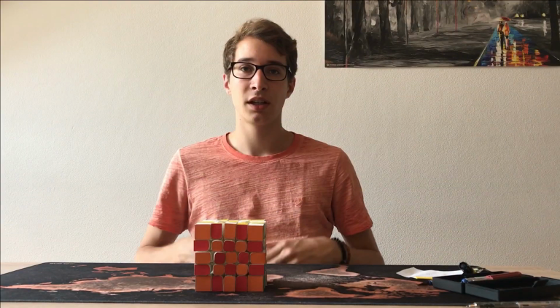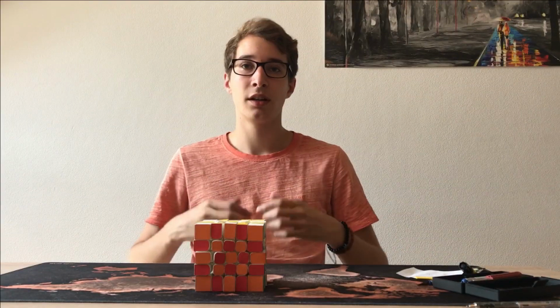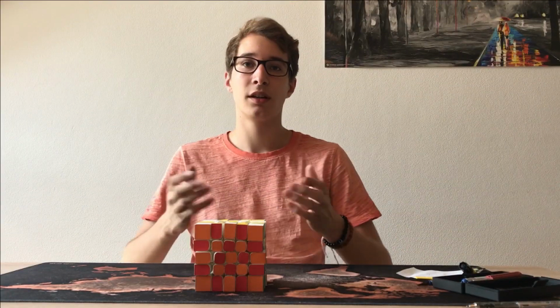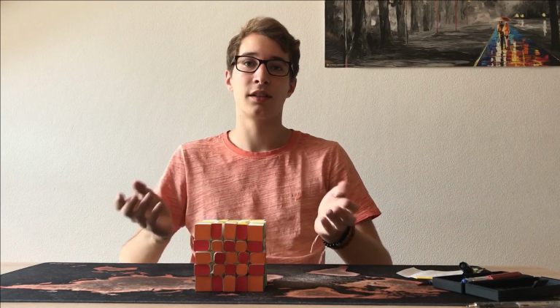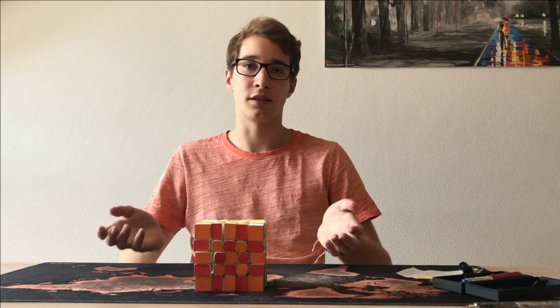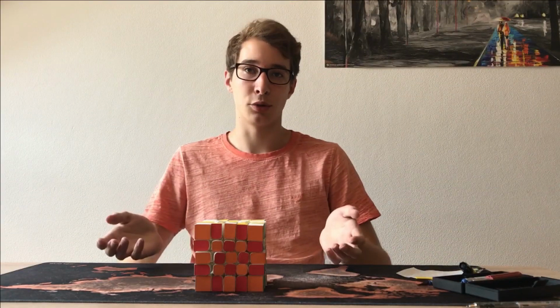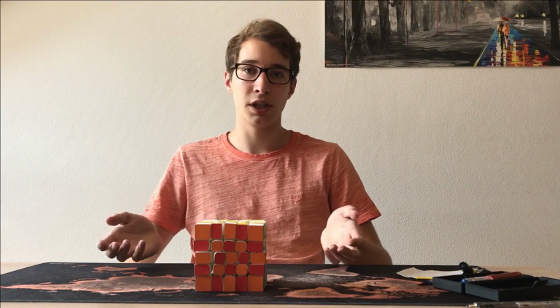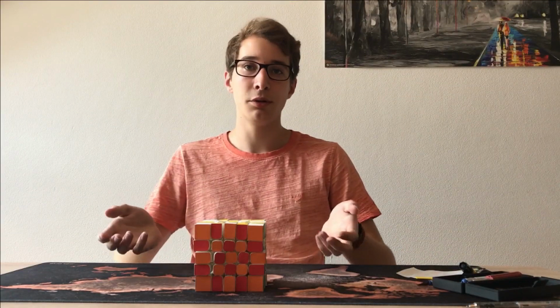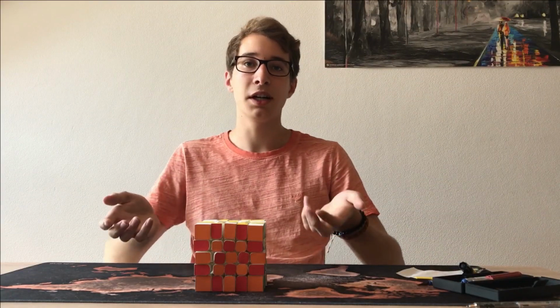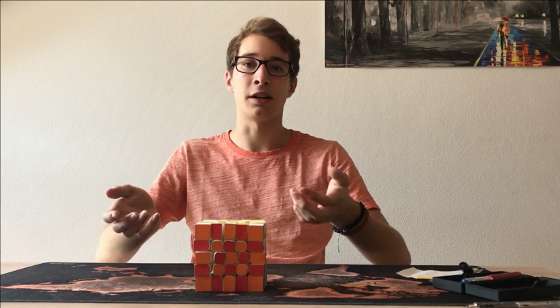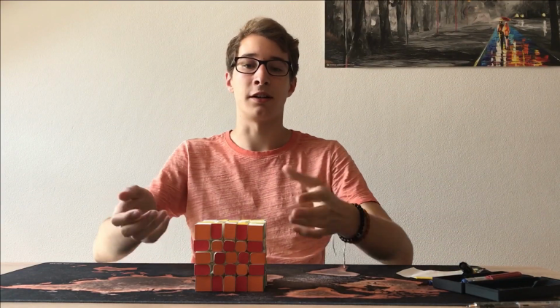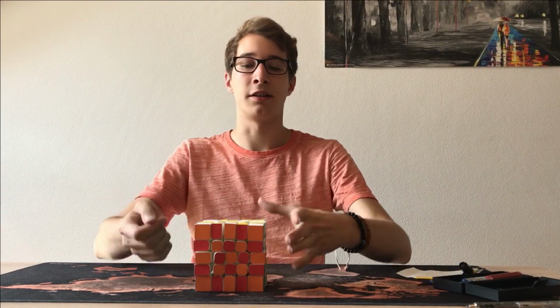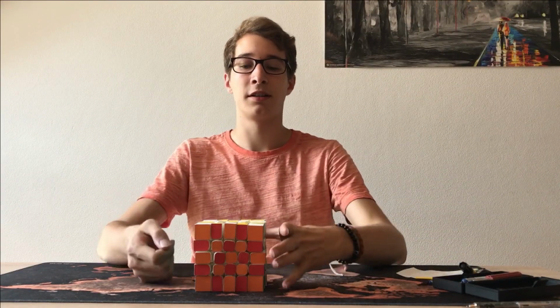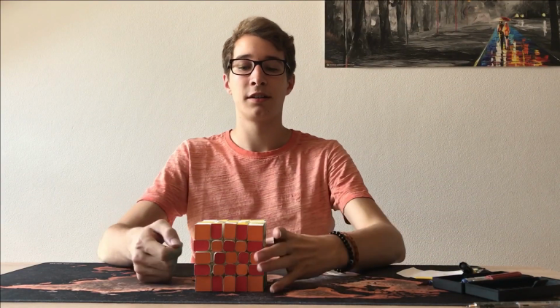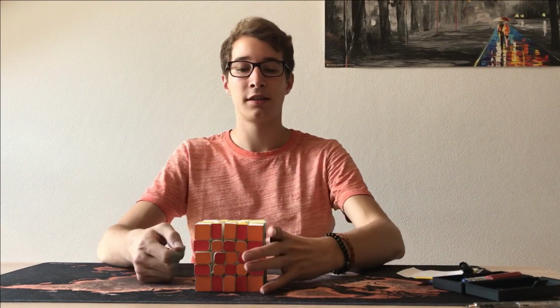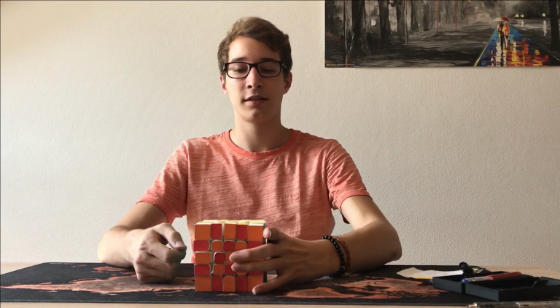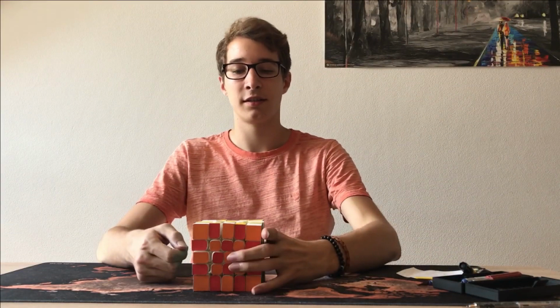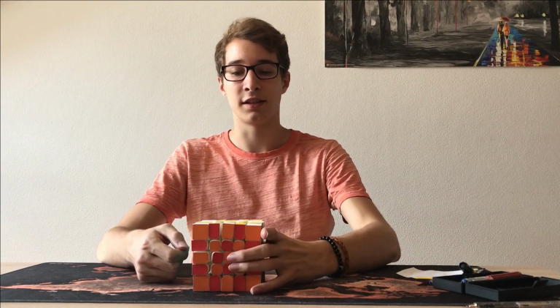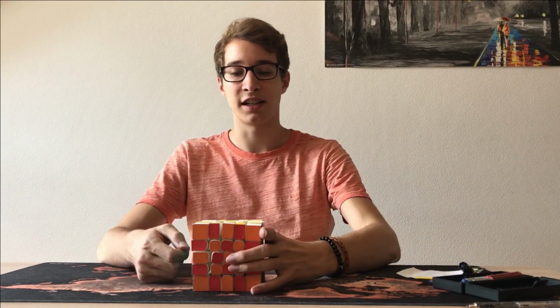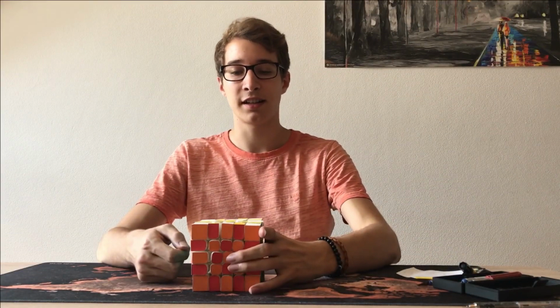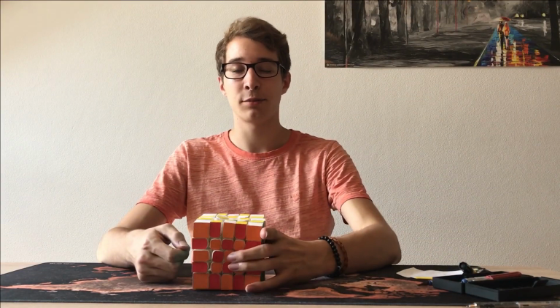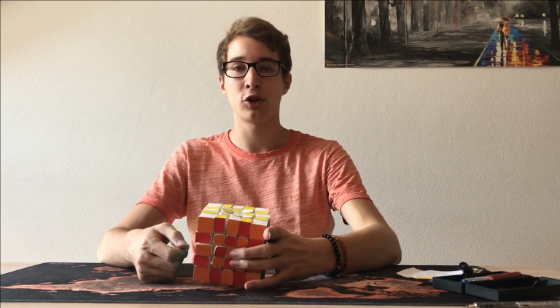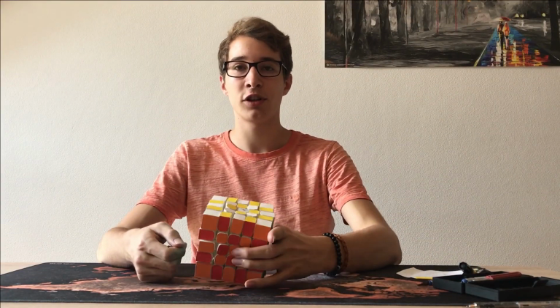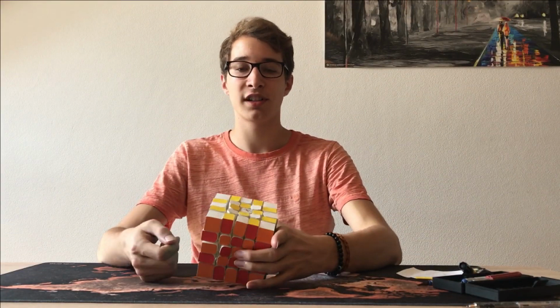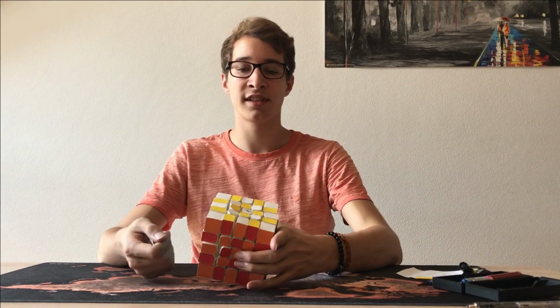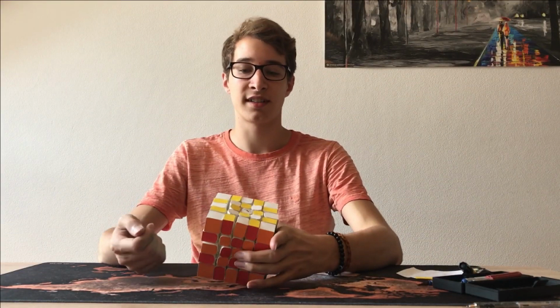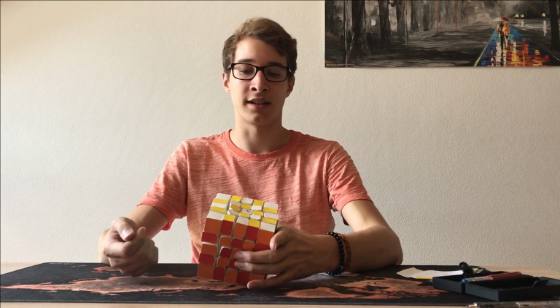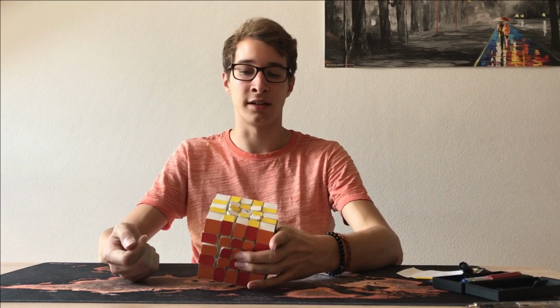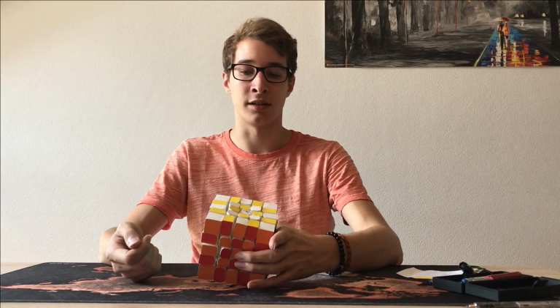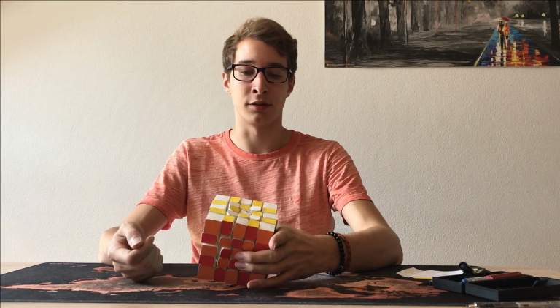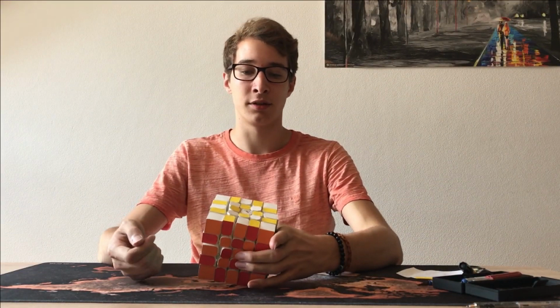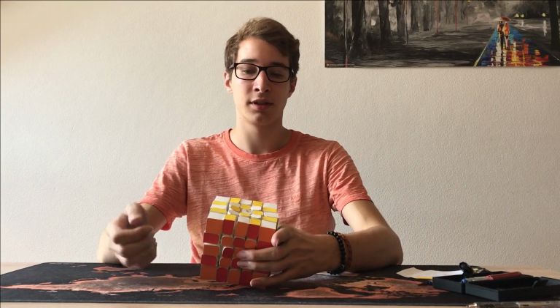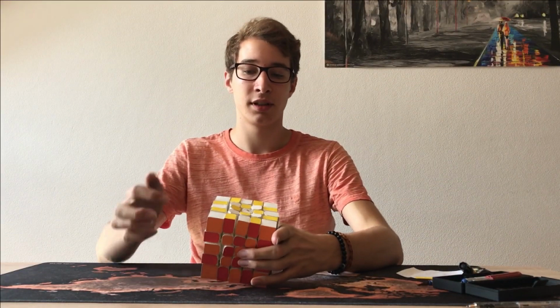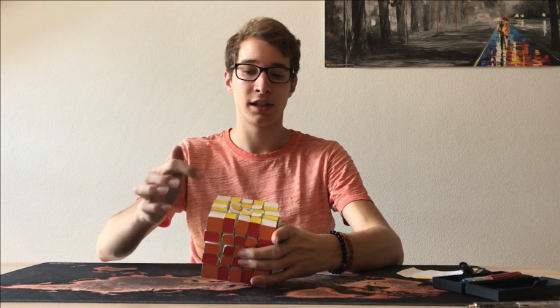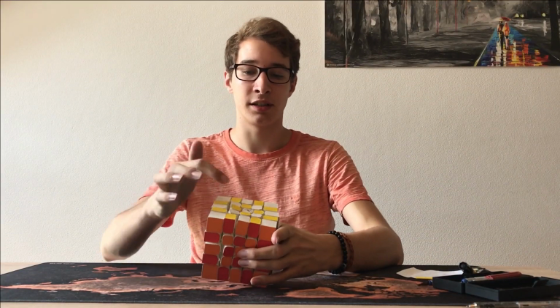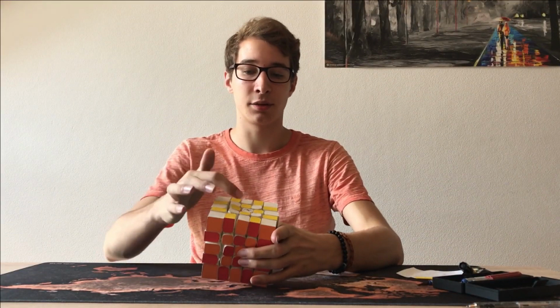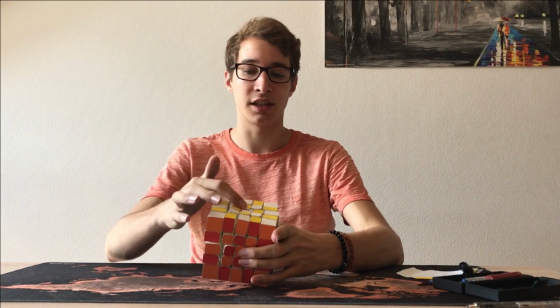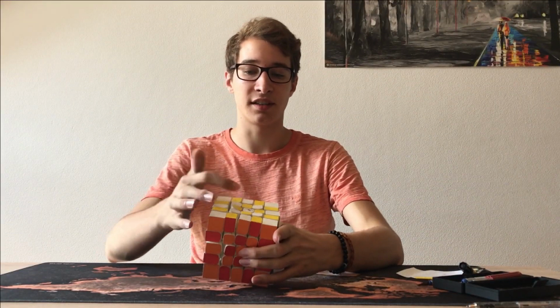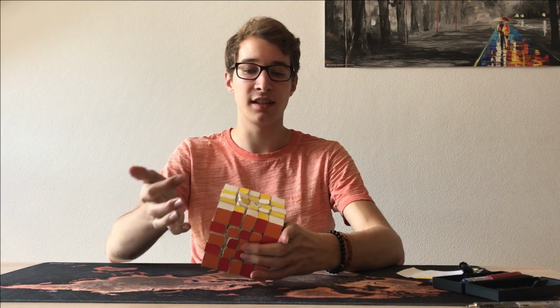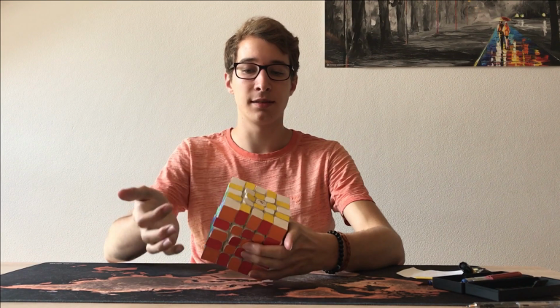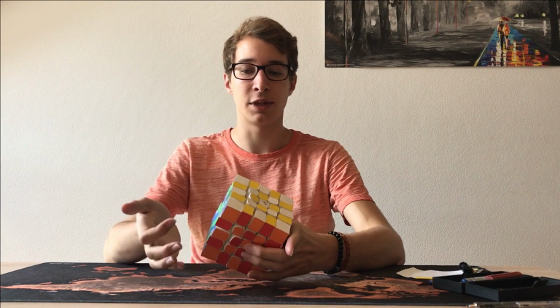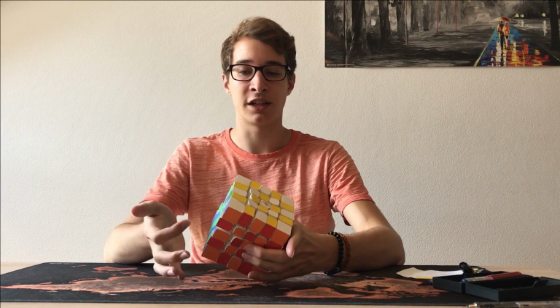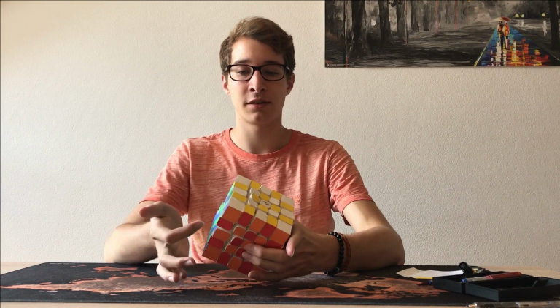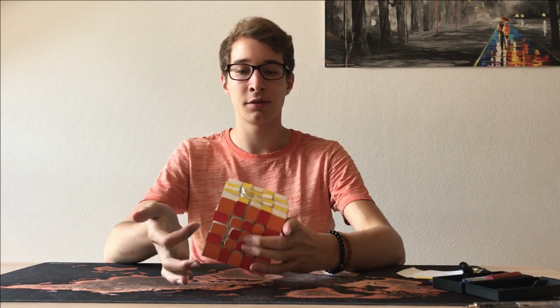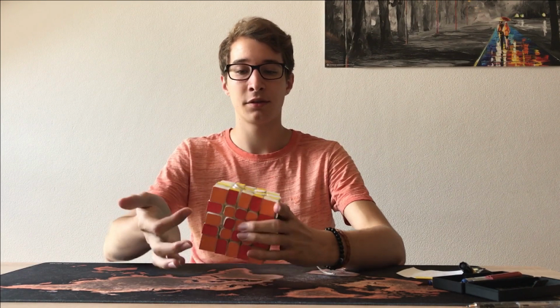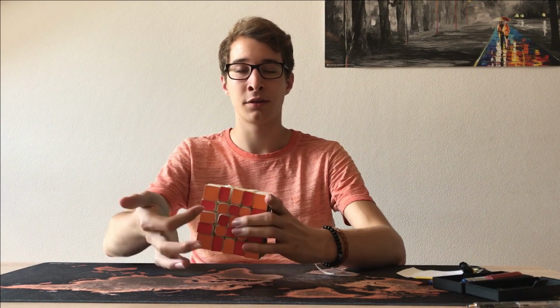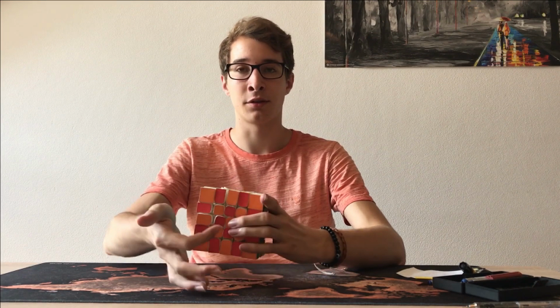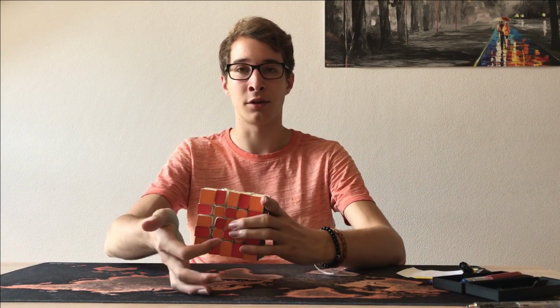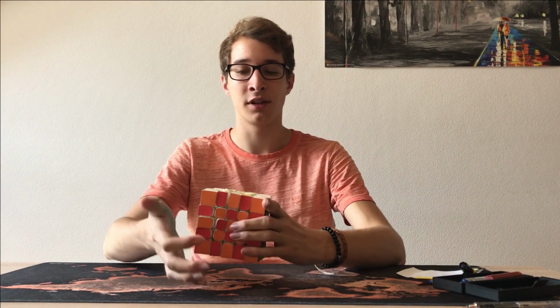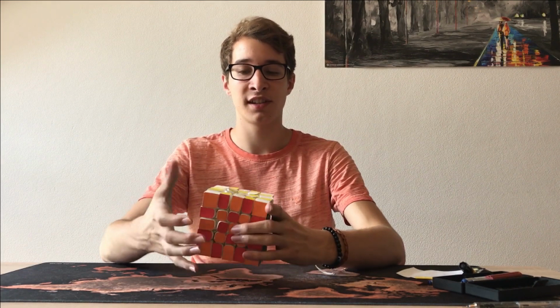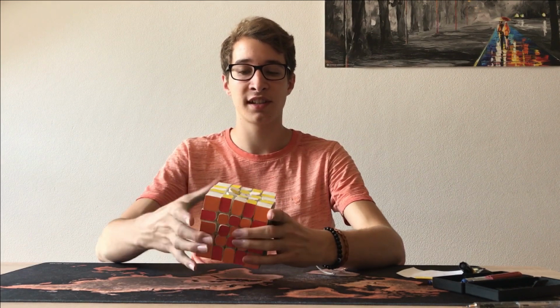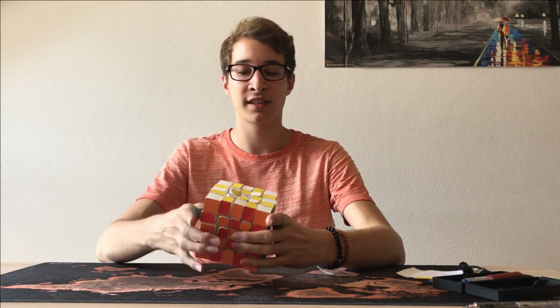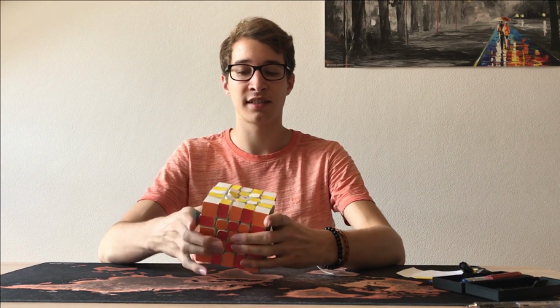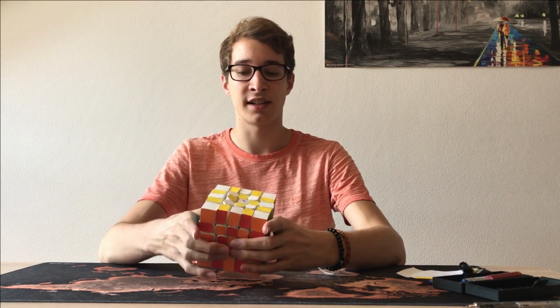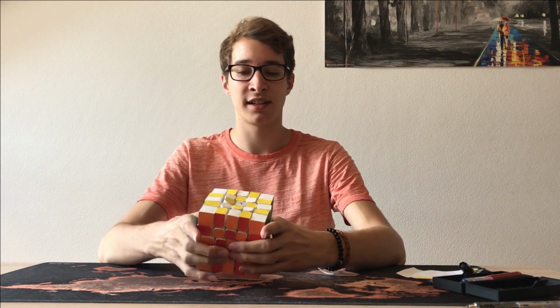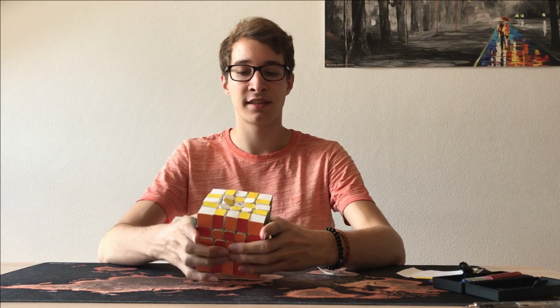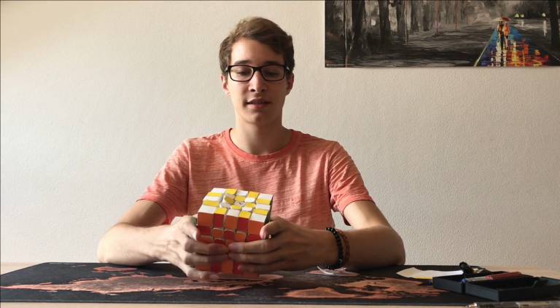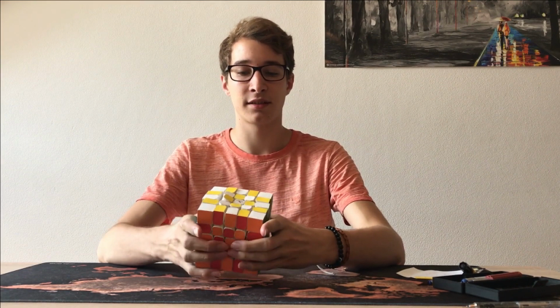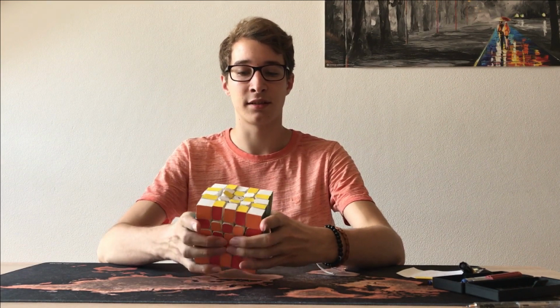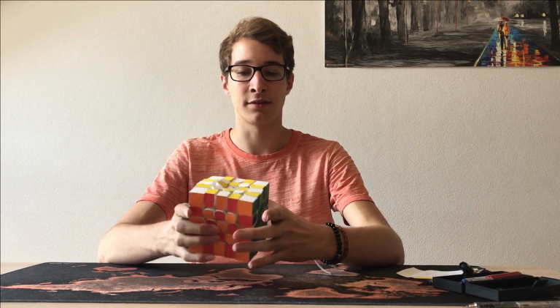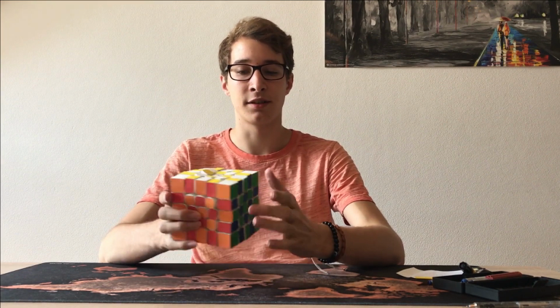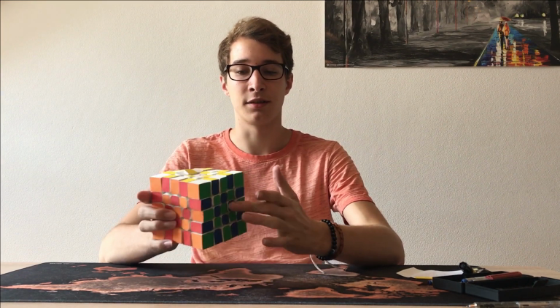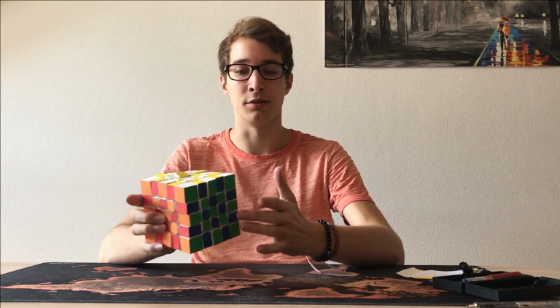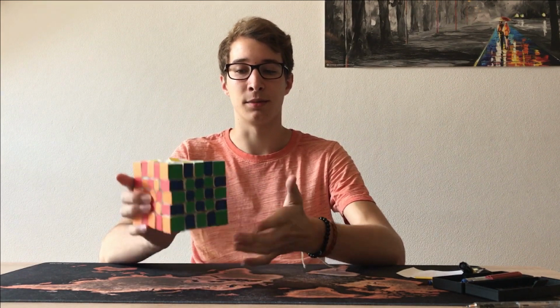So, here we are. The checkerboard is done now, and you can see the pattern on all 6 sides of the cube.